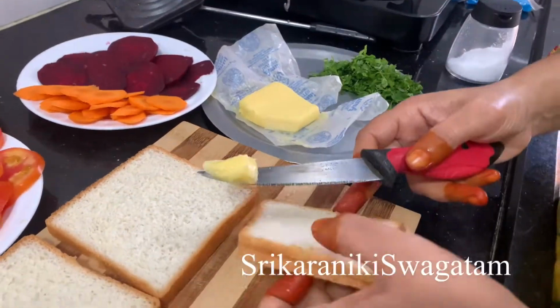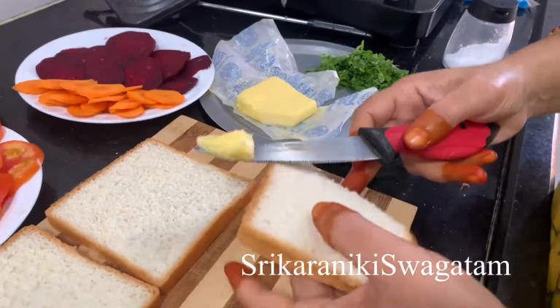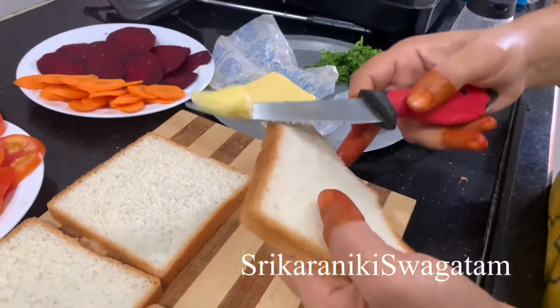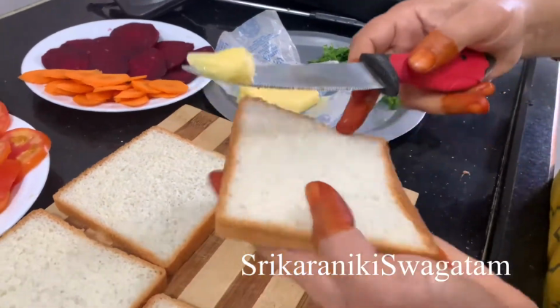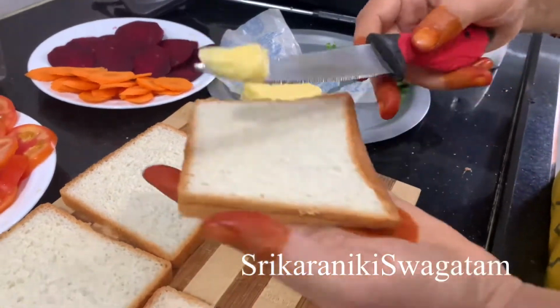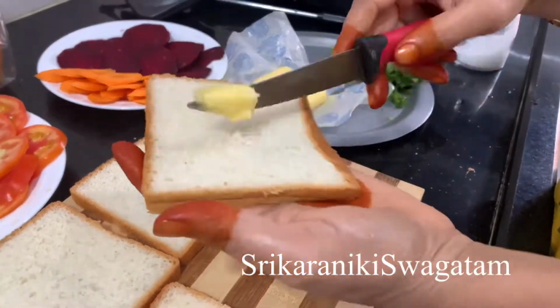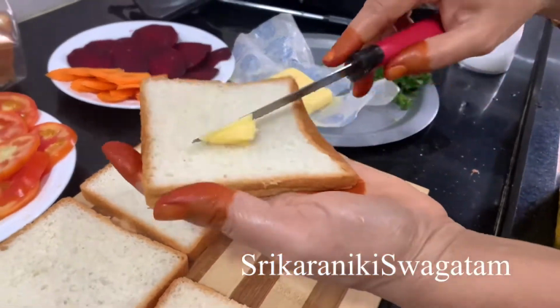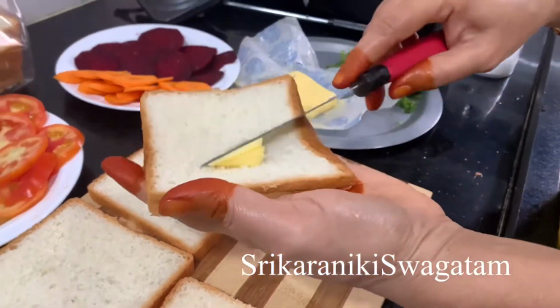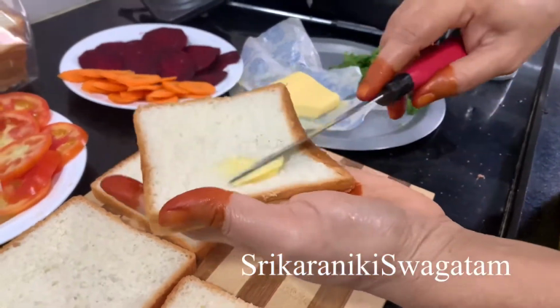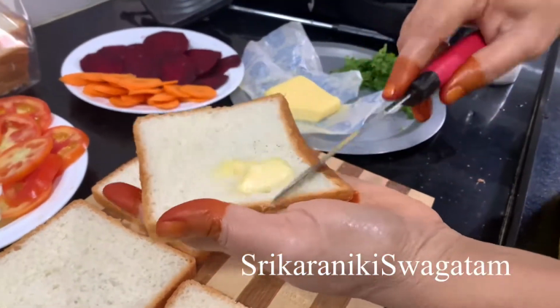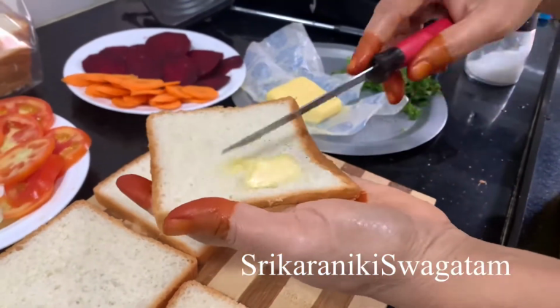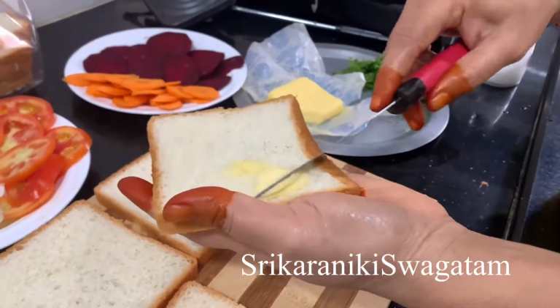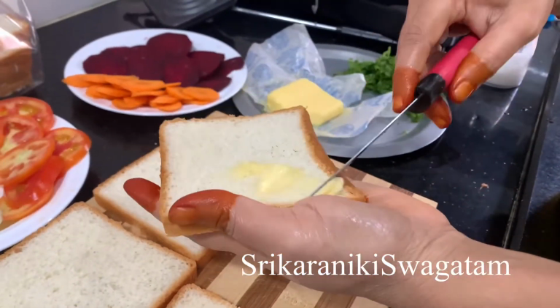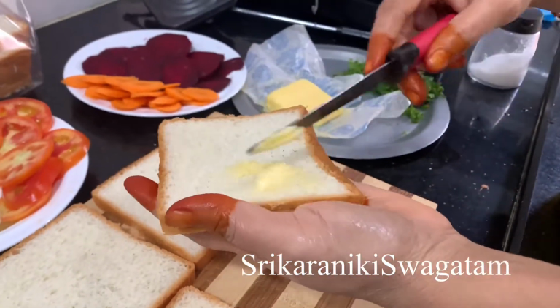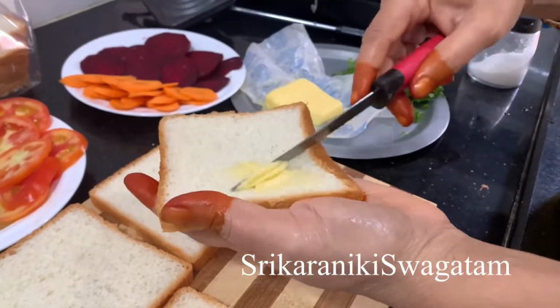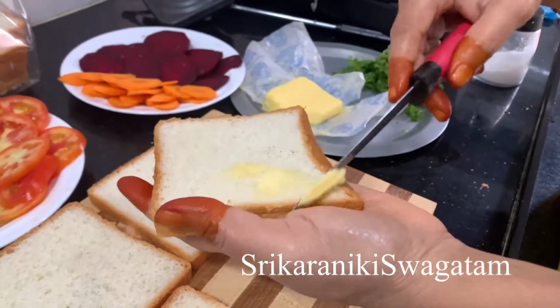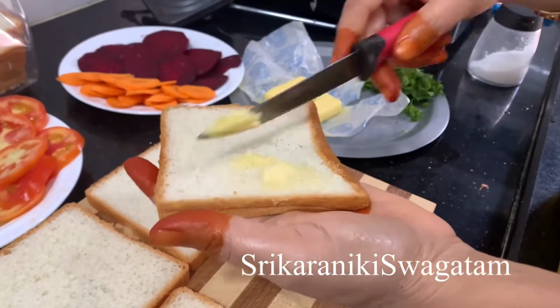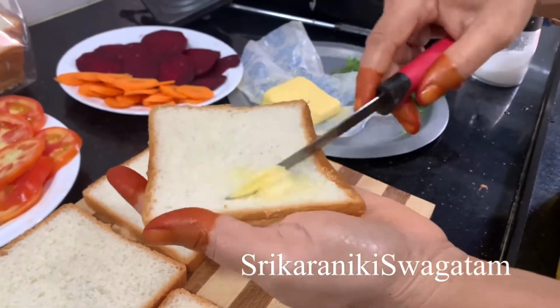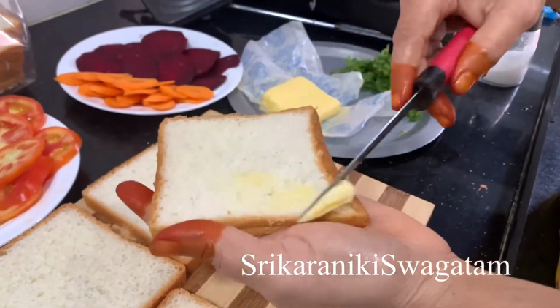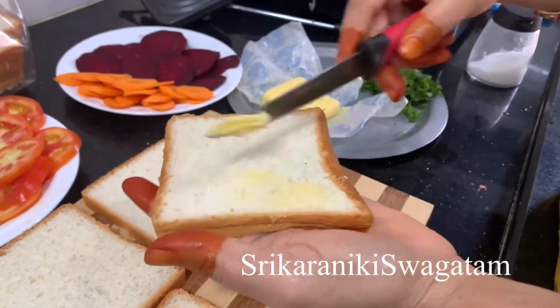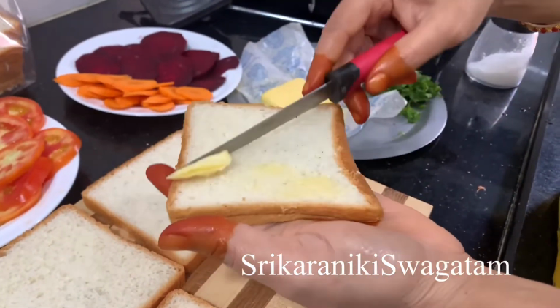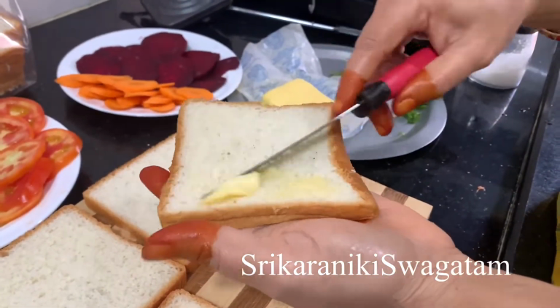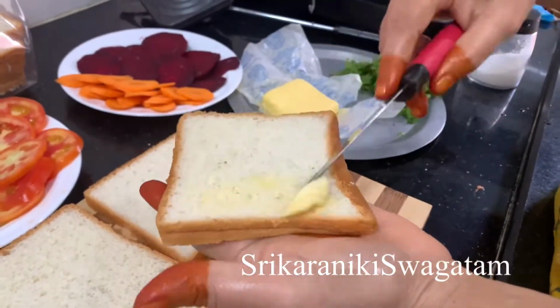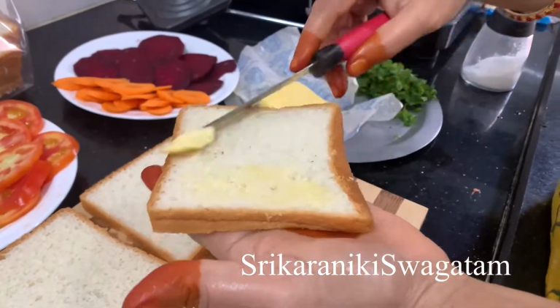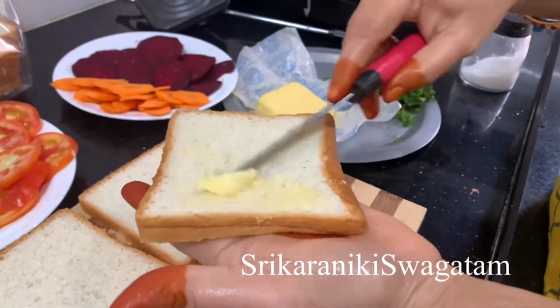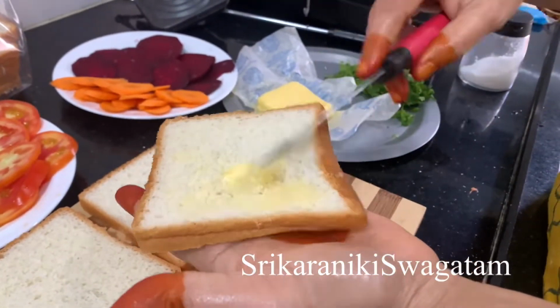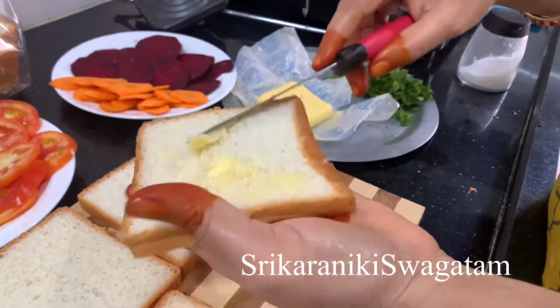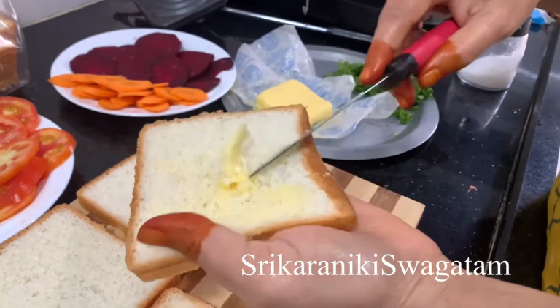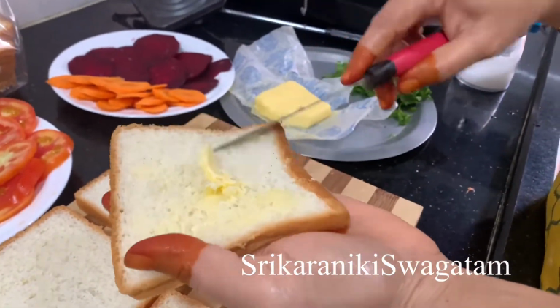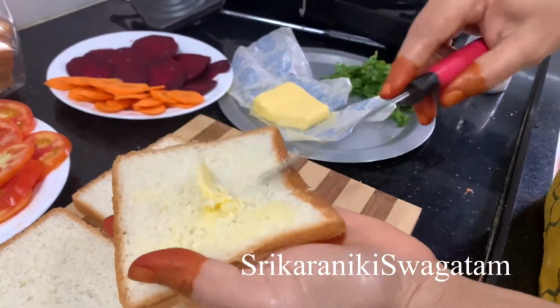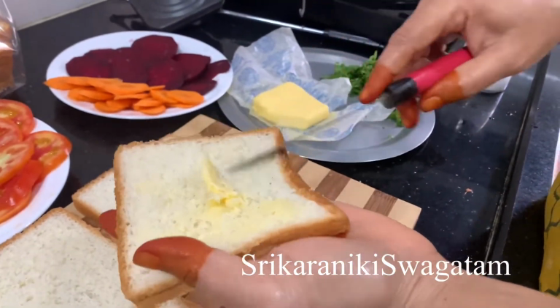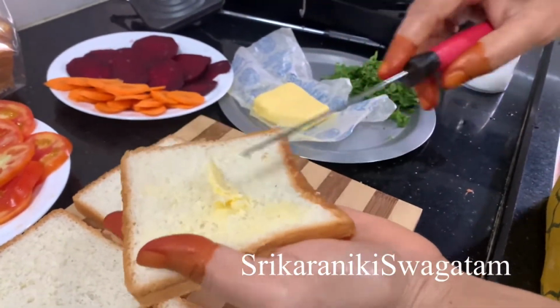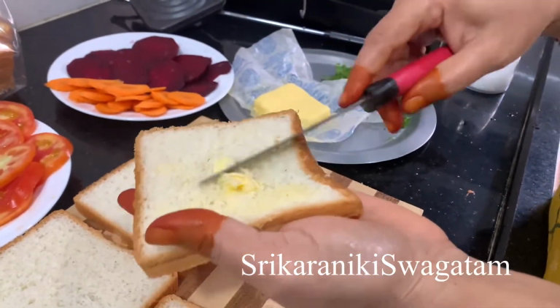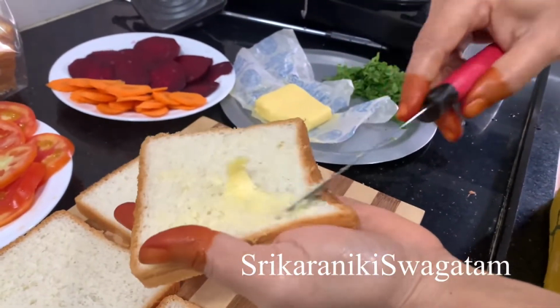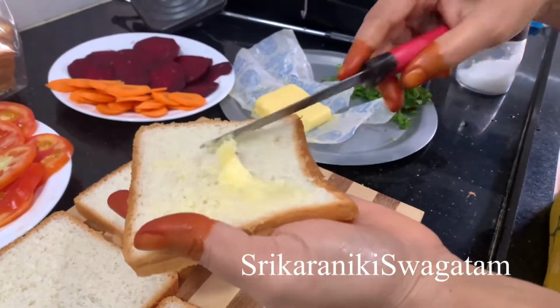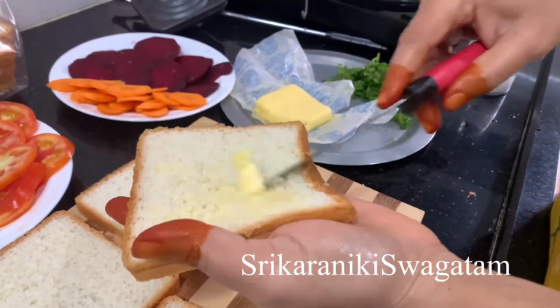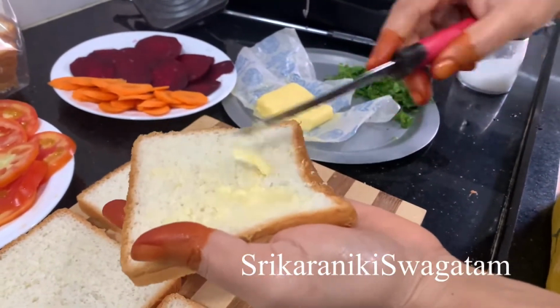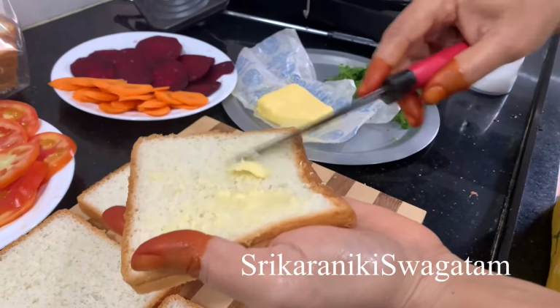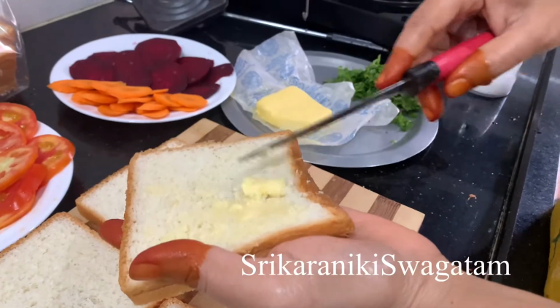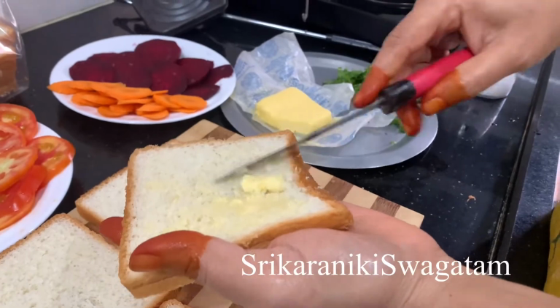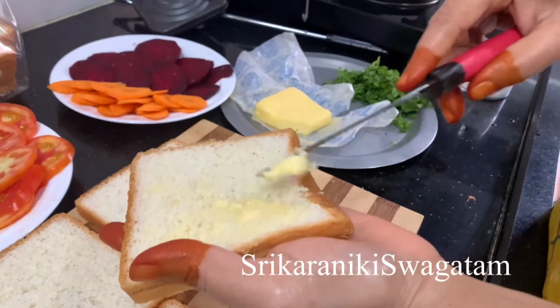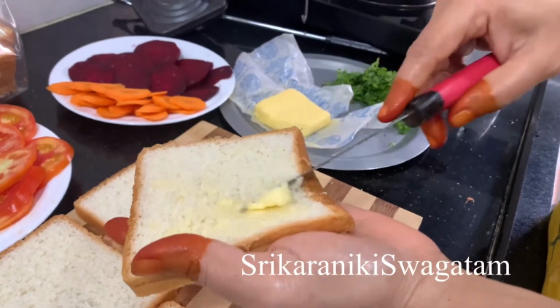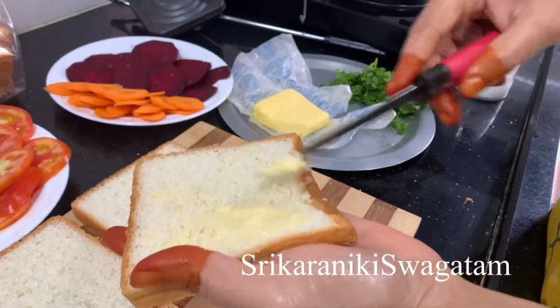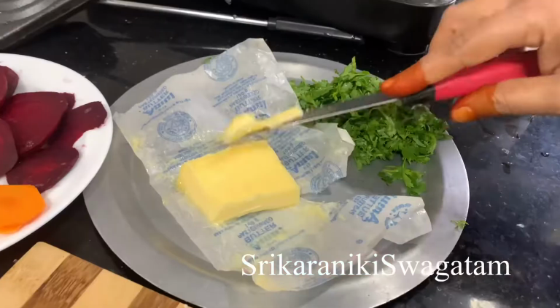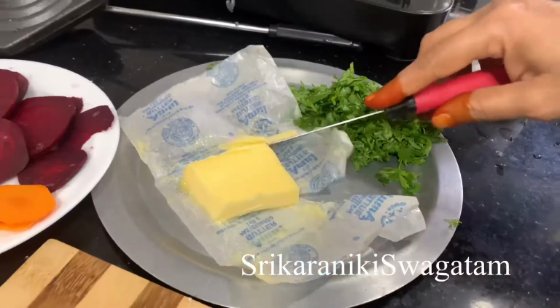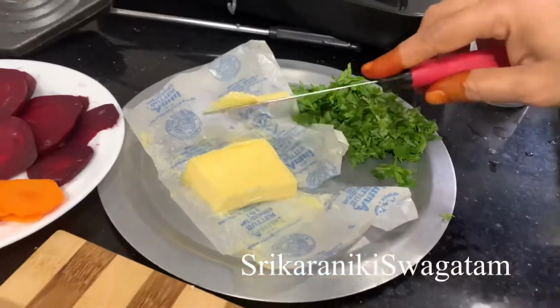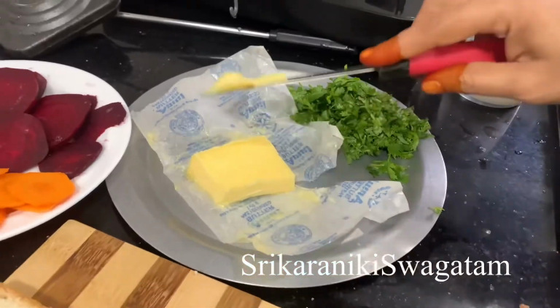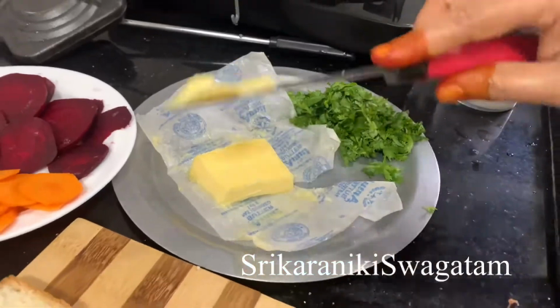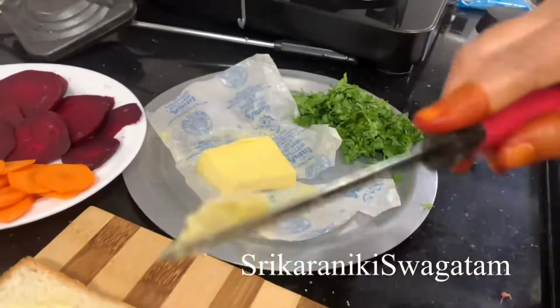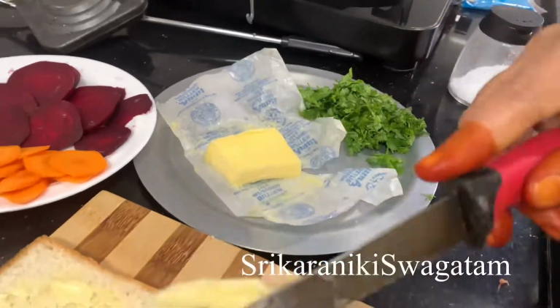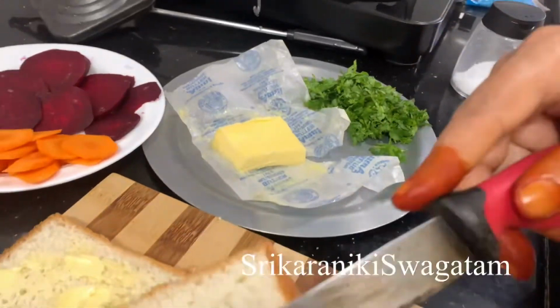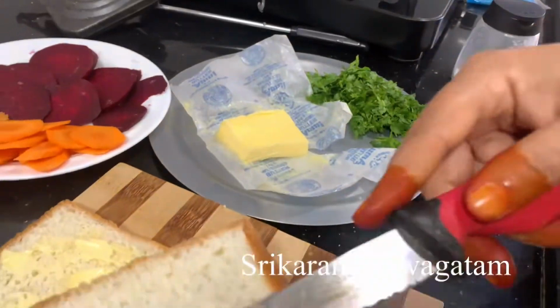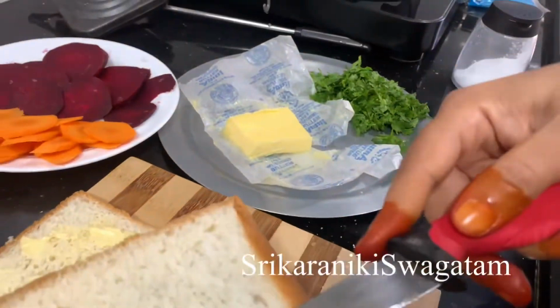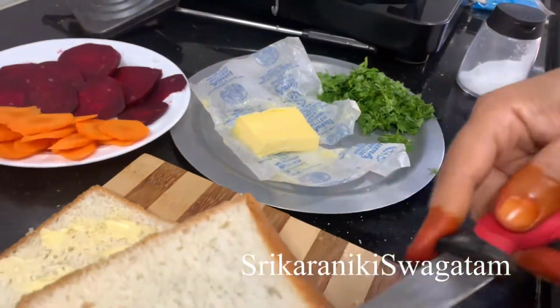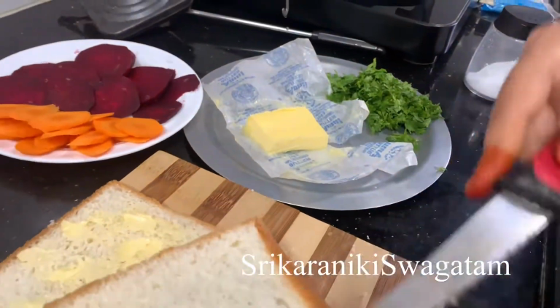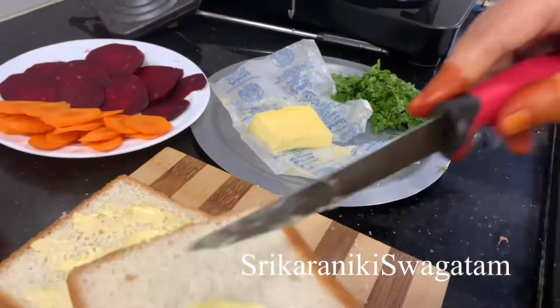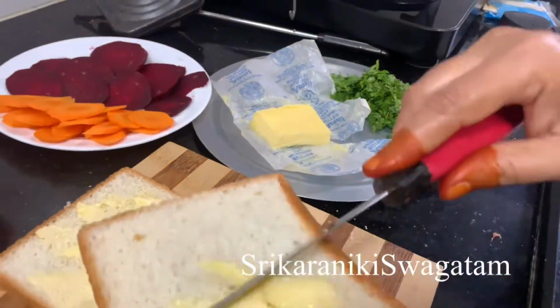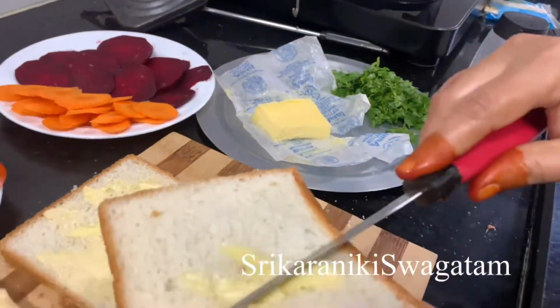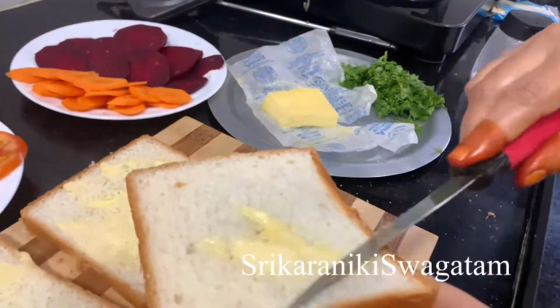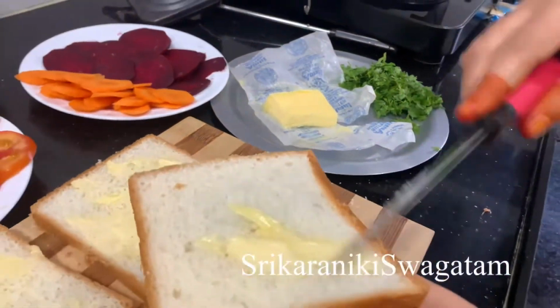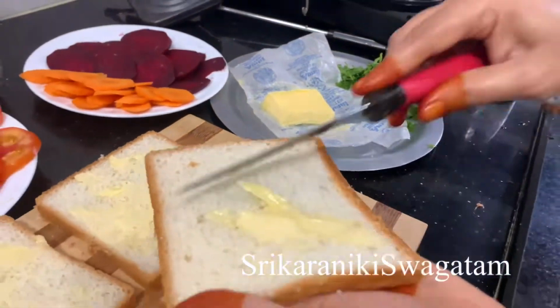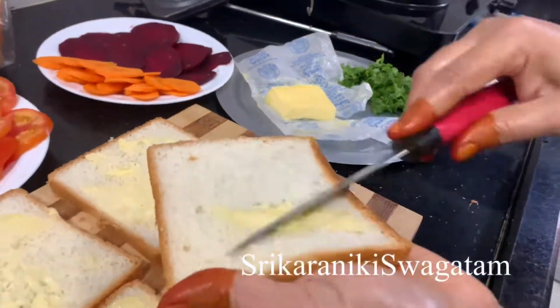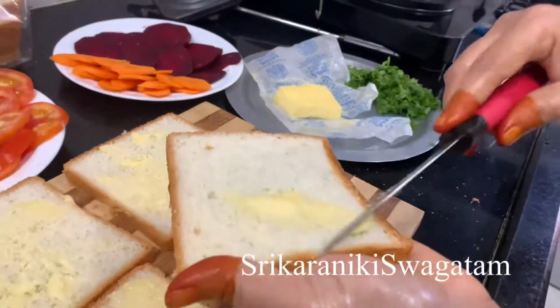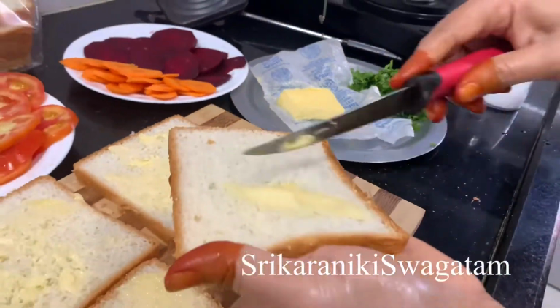There is some bread. I will cut the bread into slices.